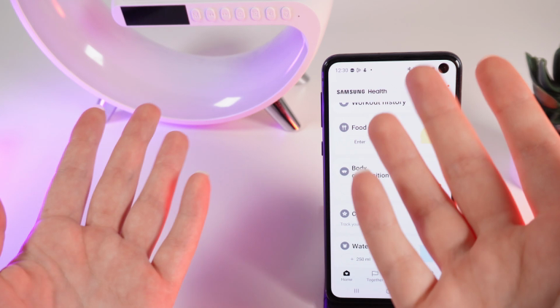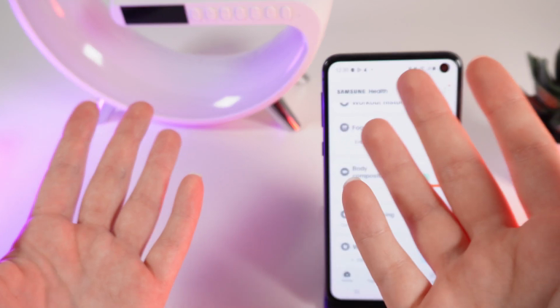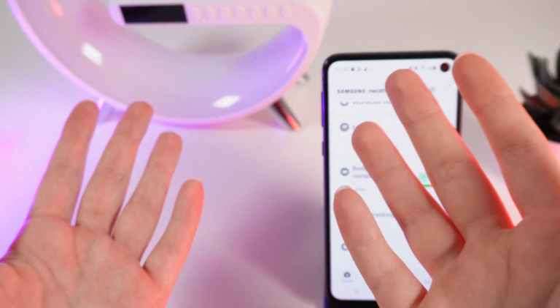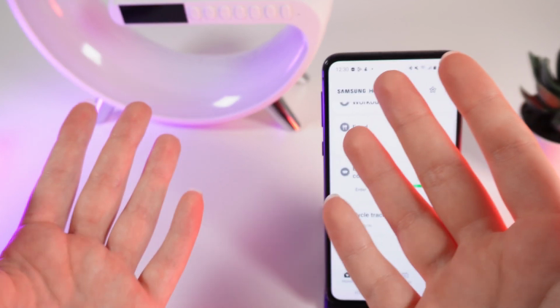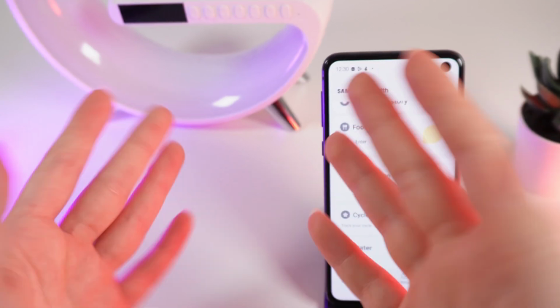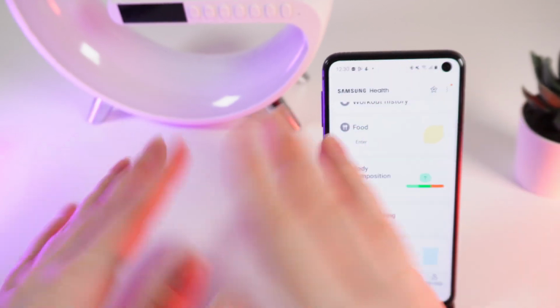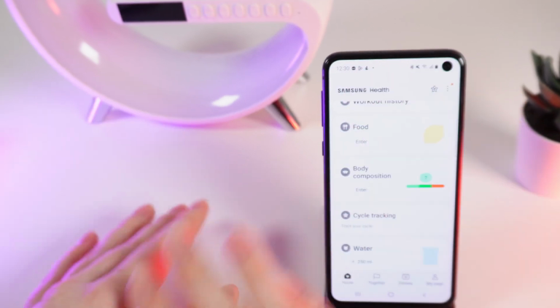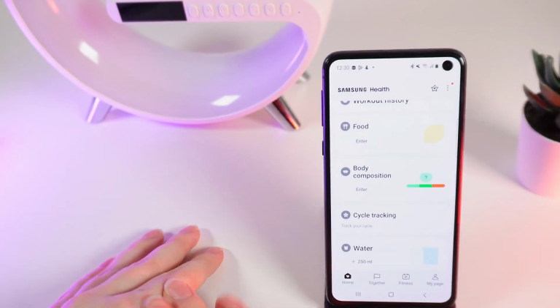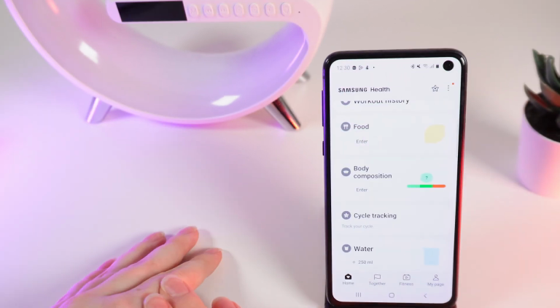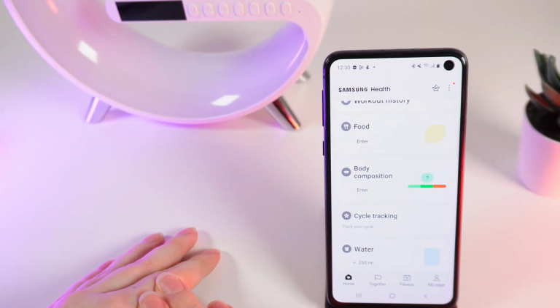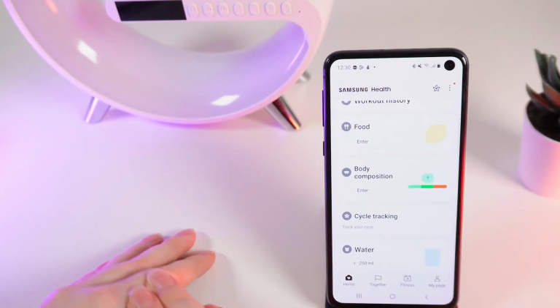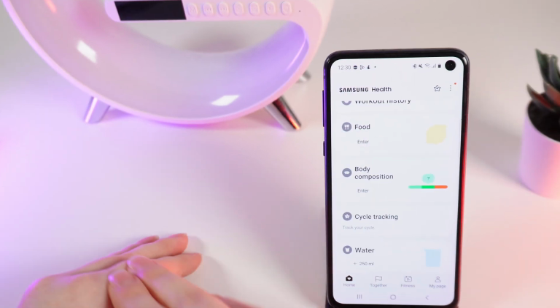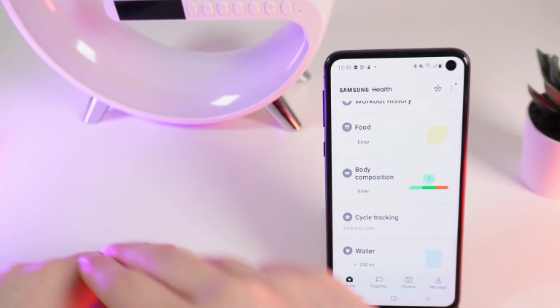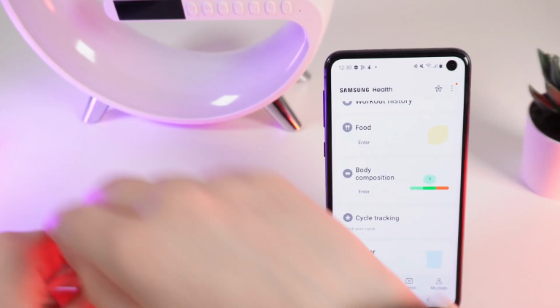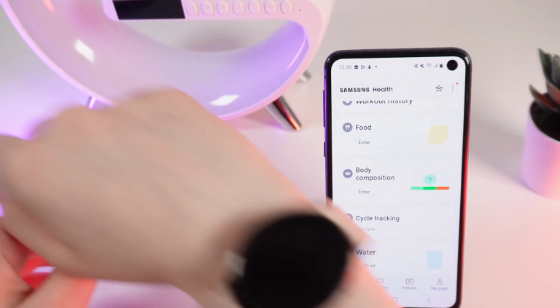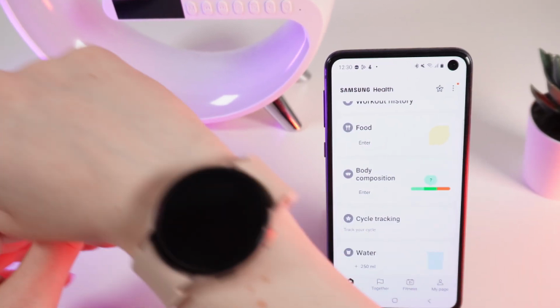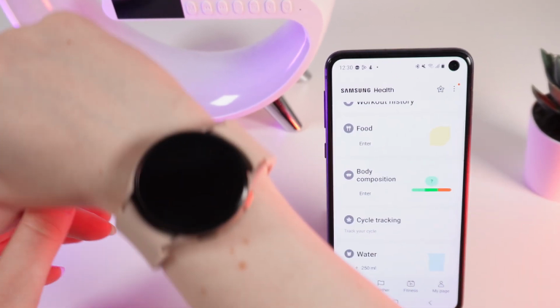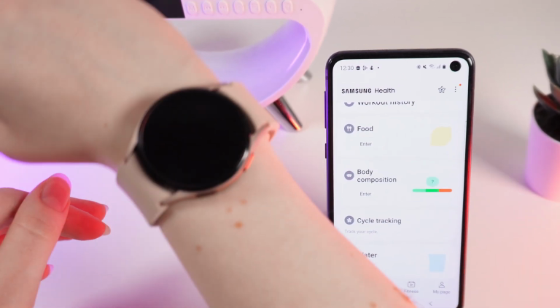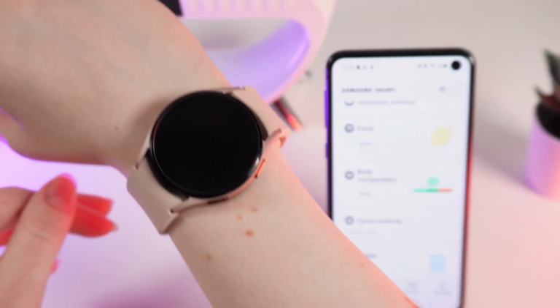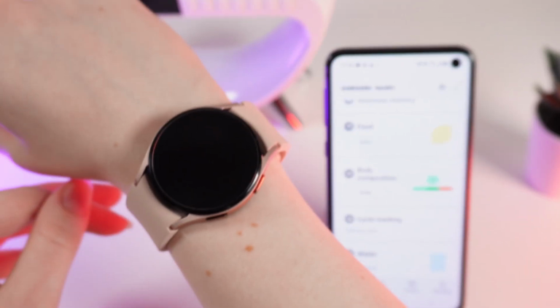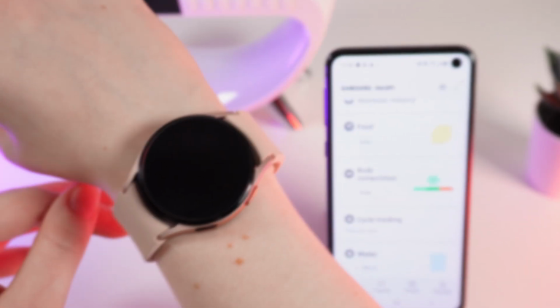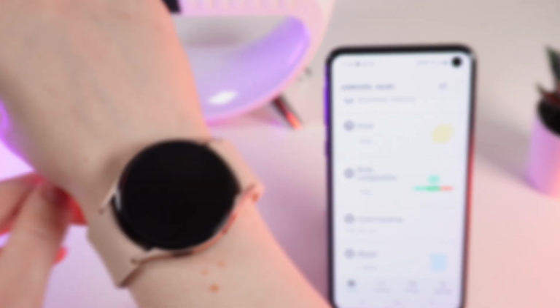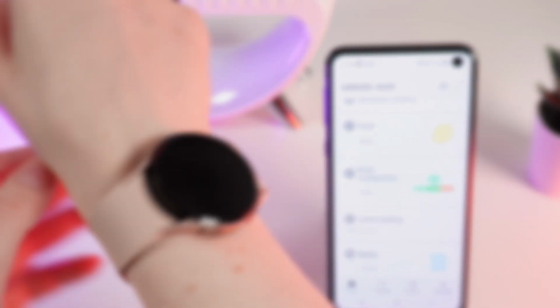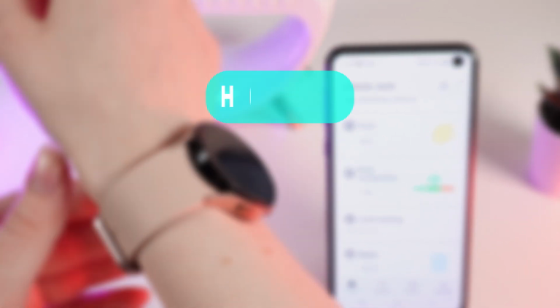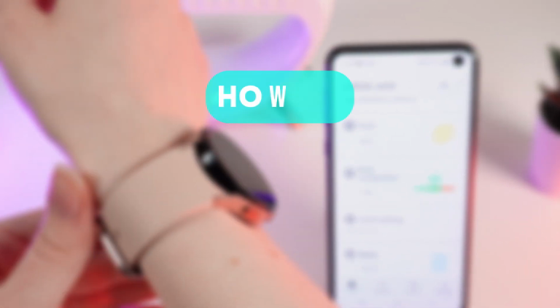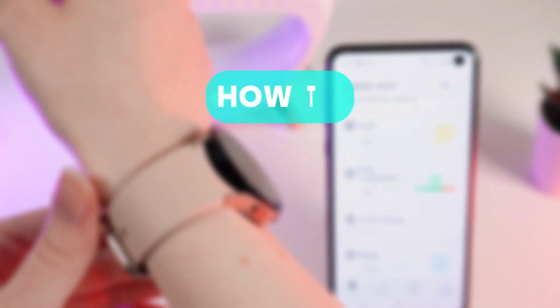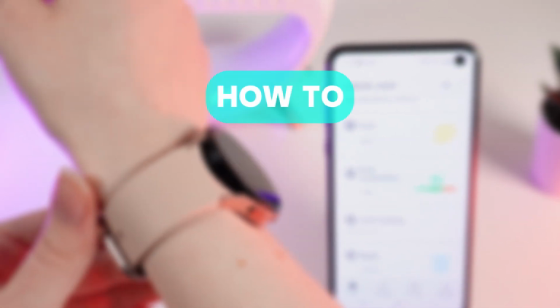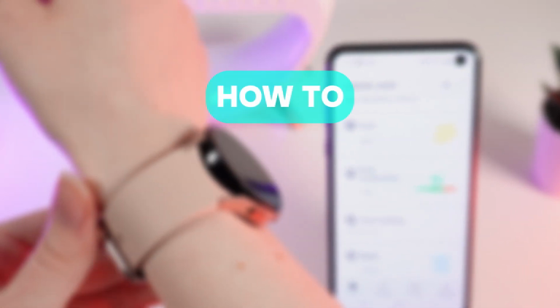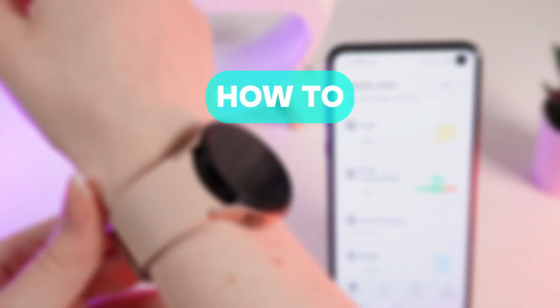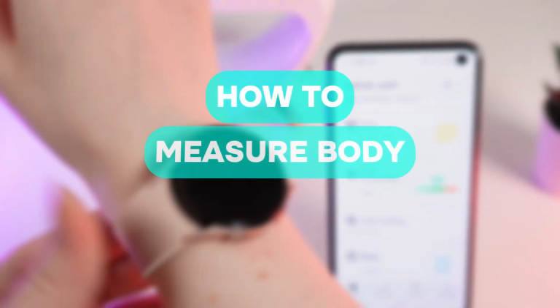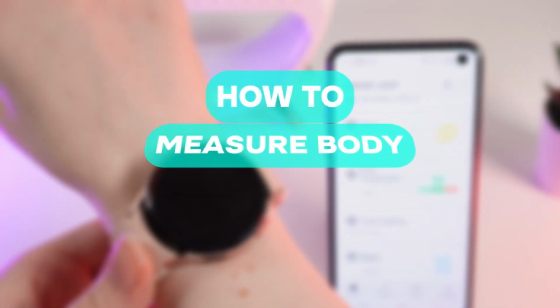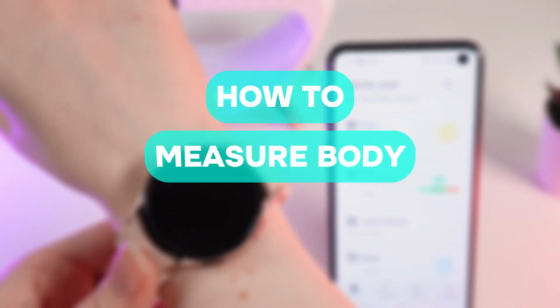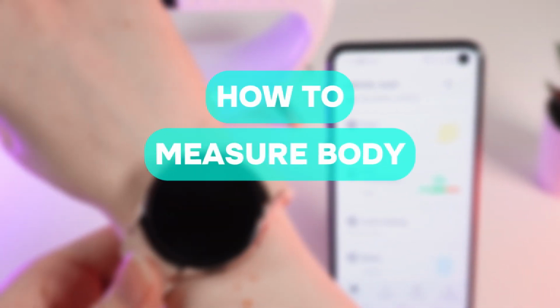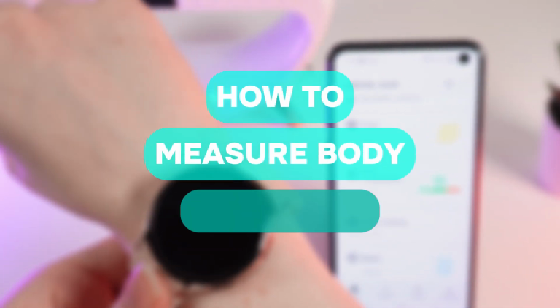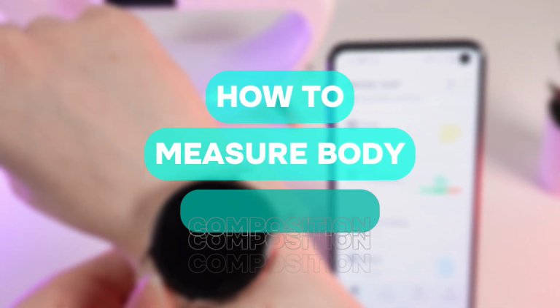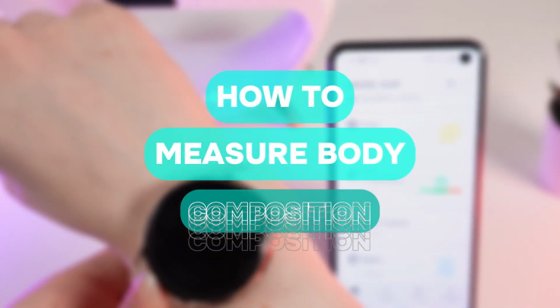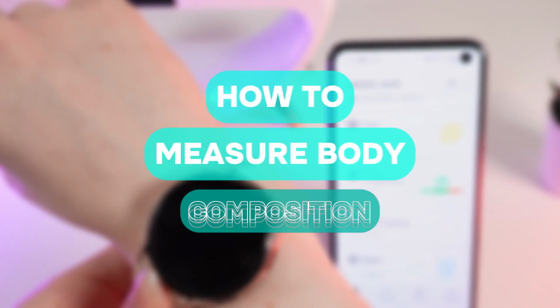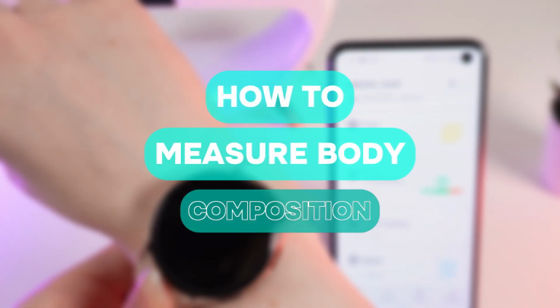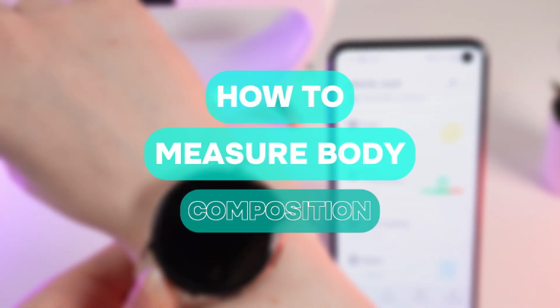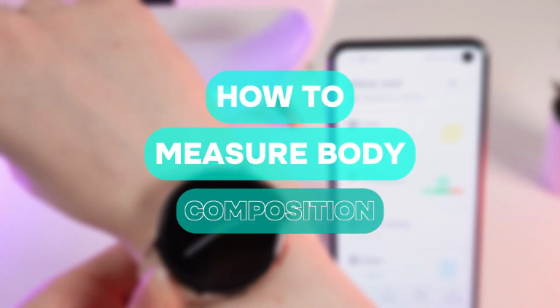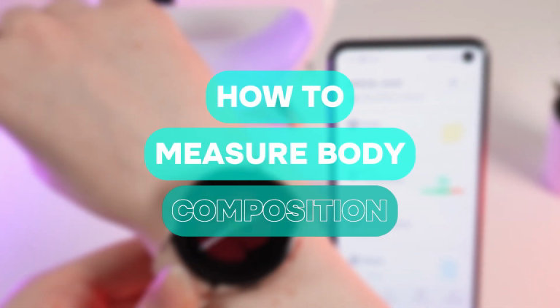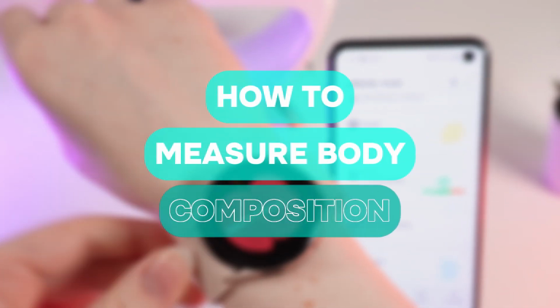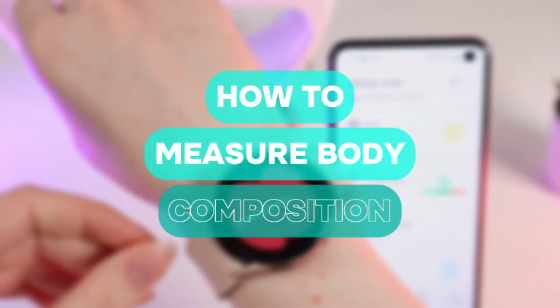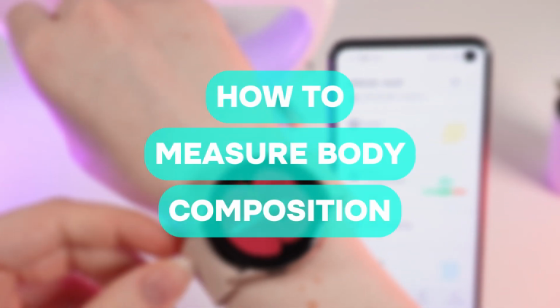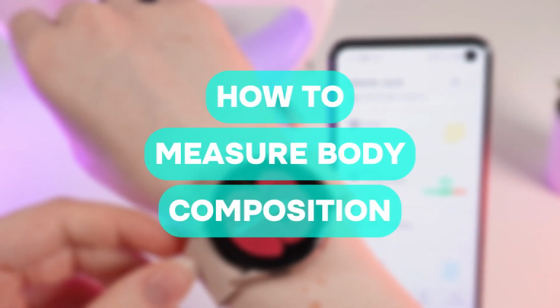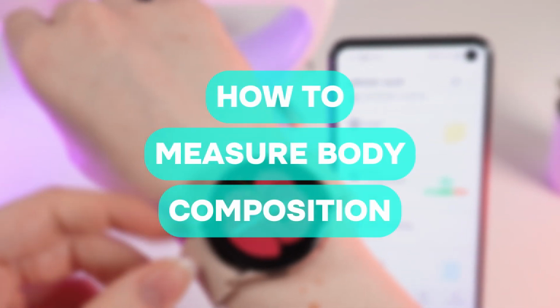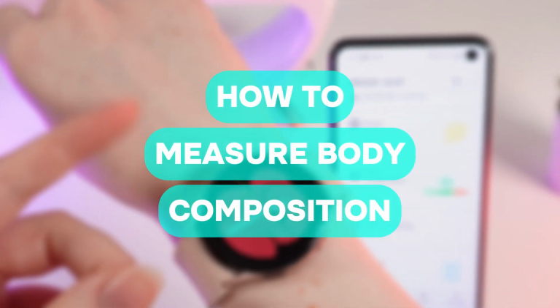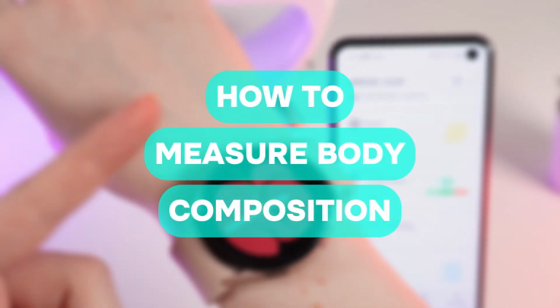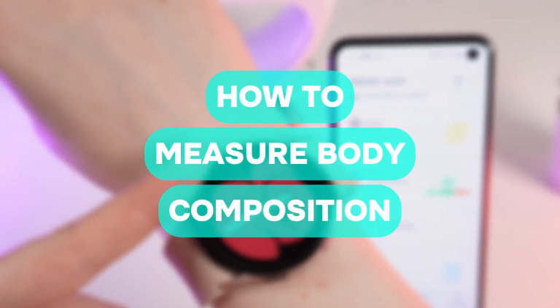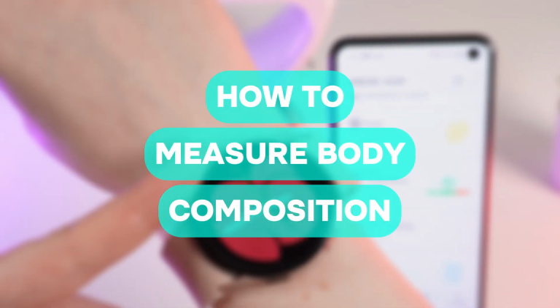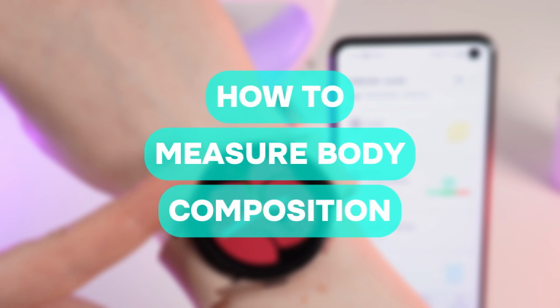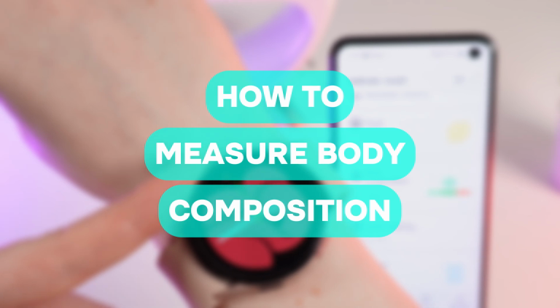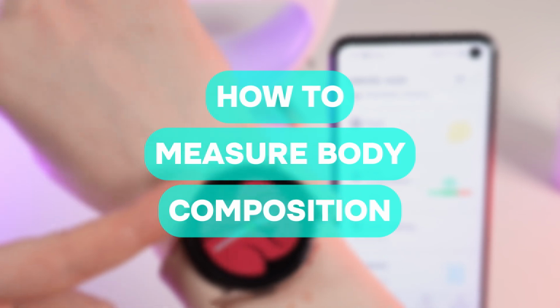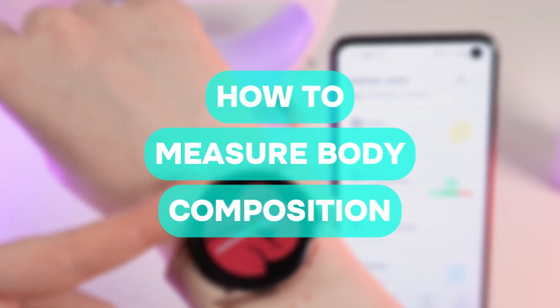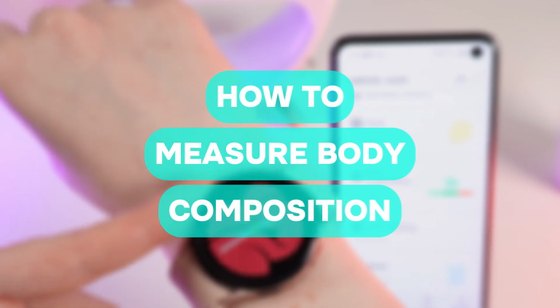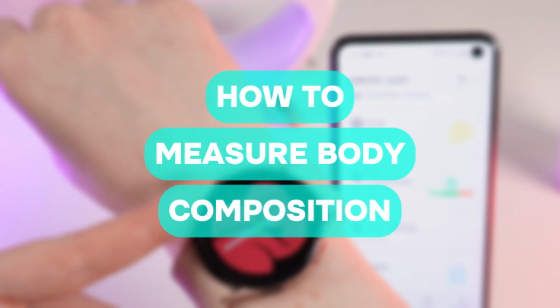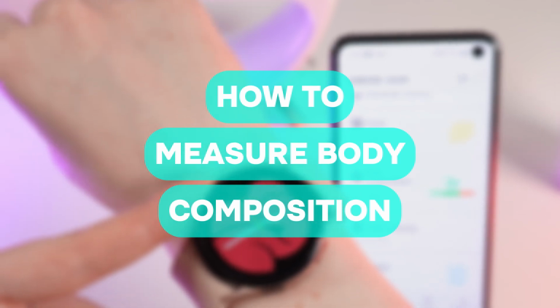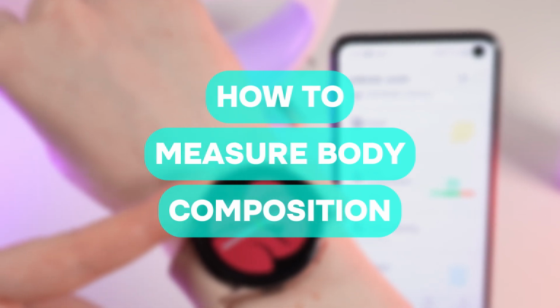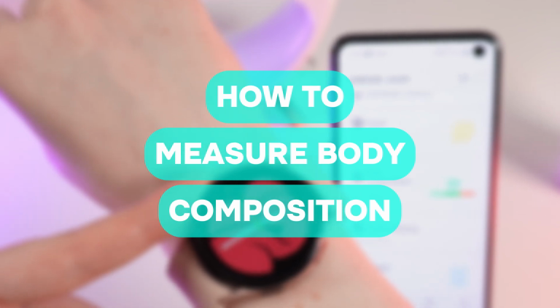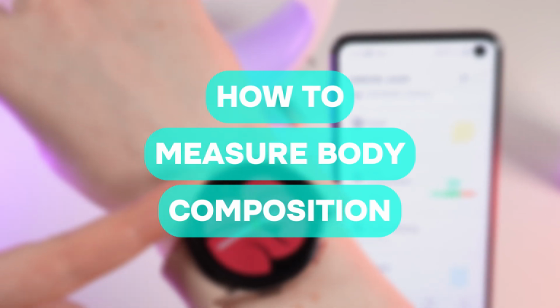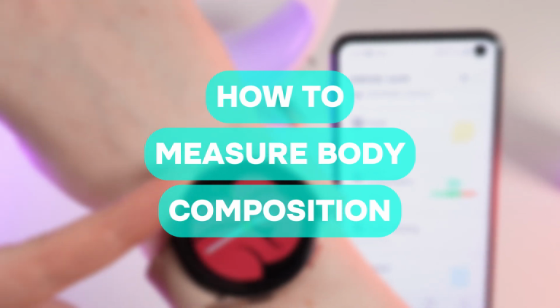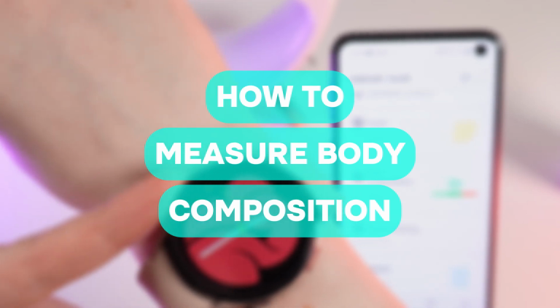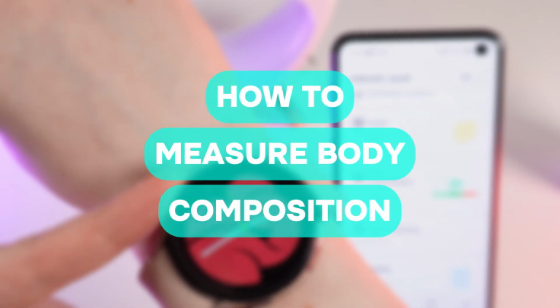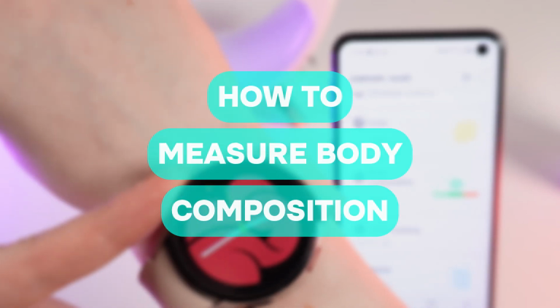Hello guys, and in today's video I will show you how to measure your body composition with the help of the Samsung Galaxy Watch 4.